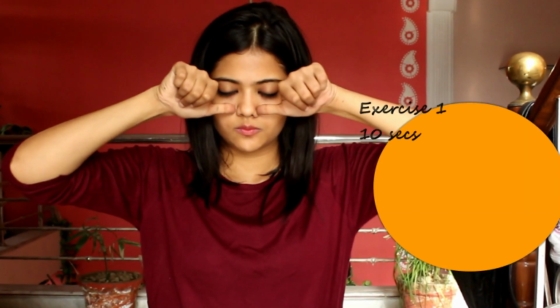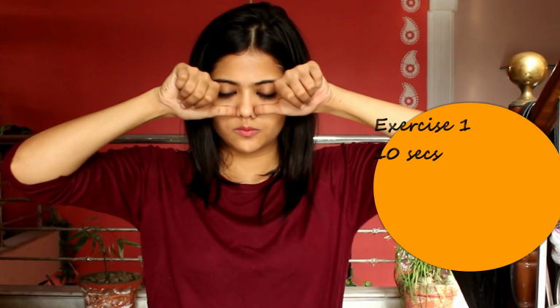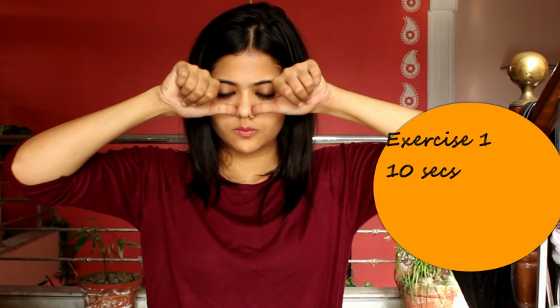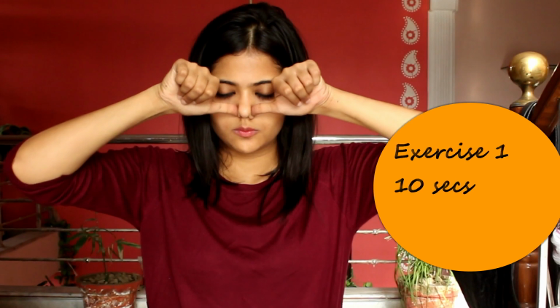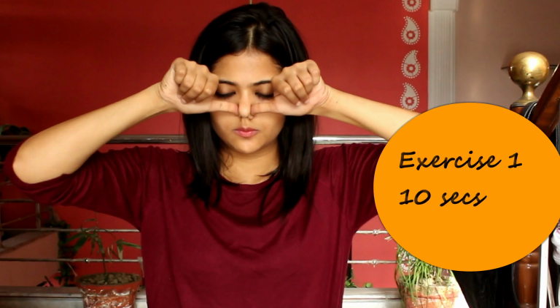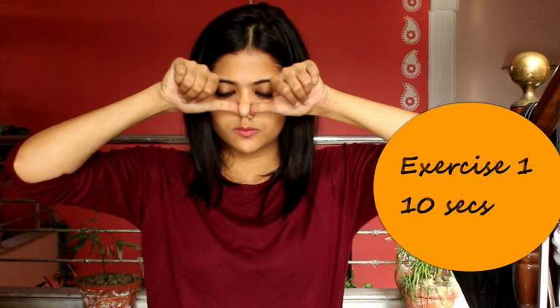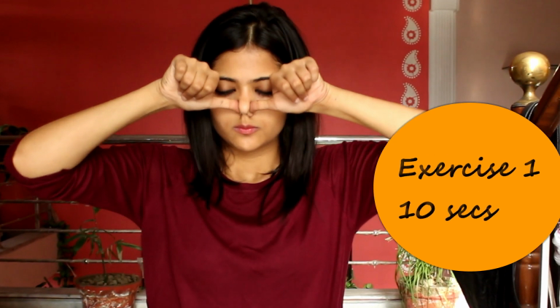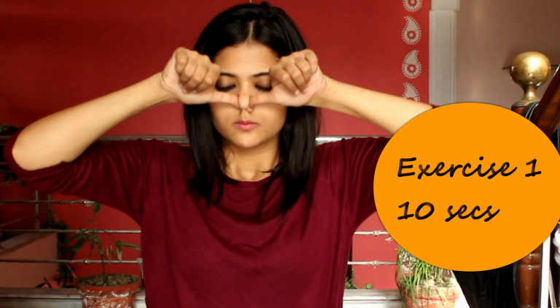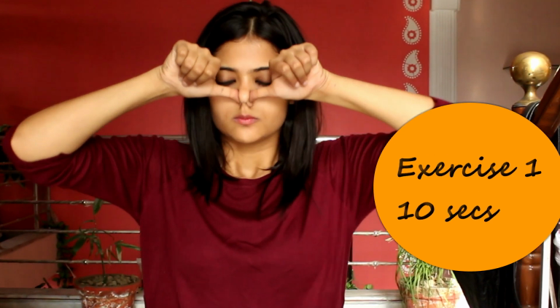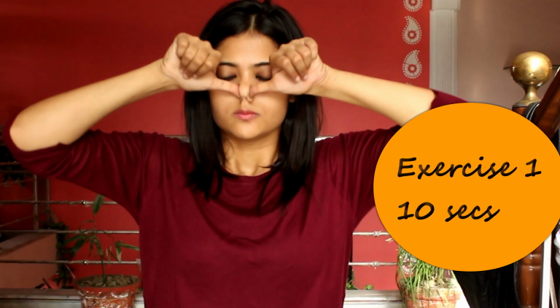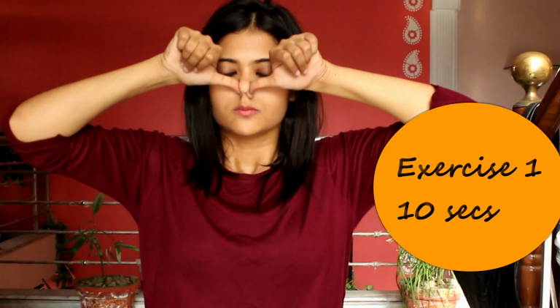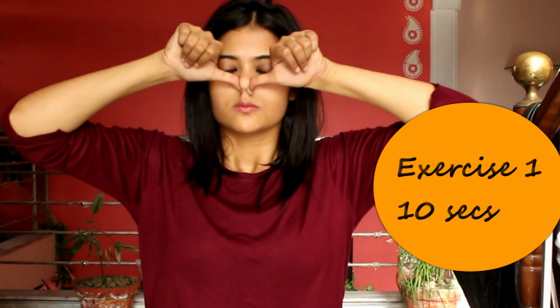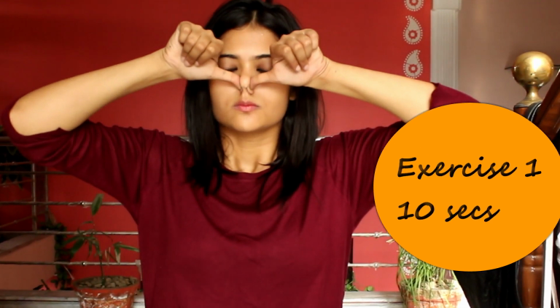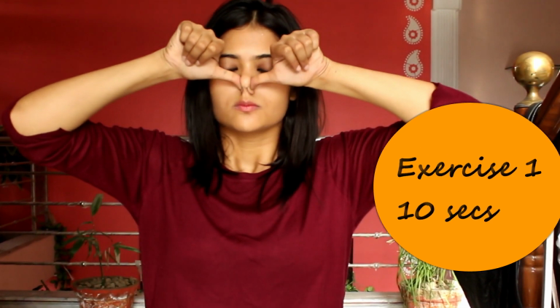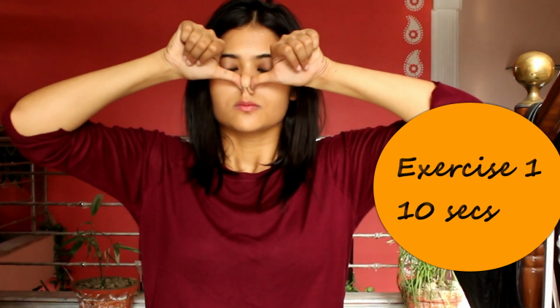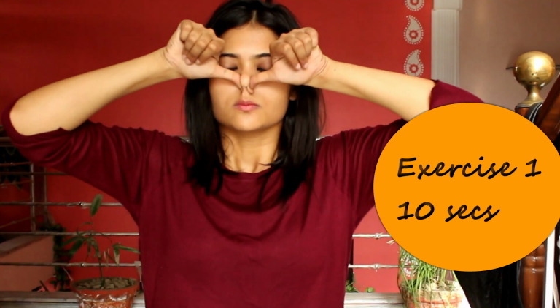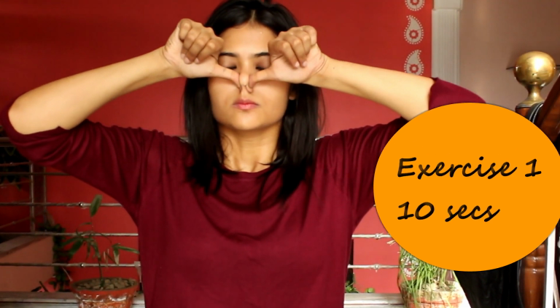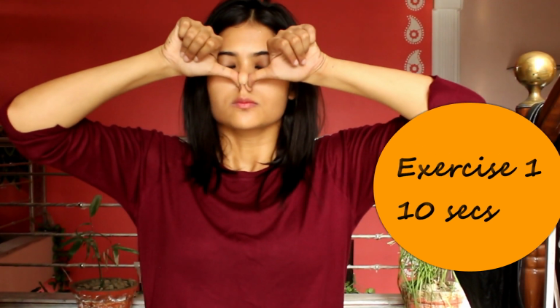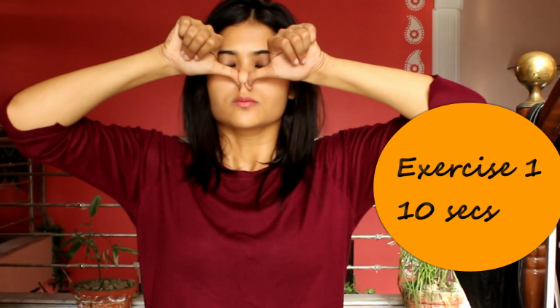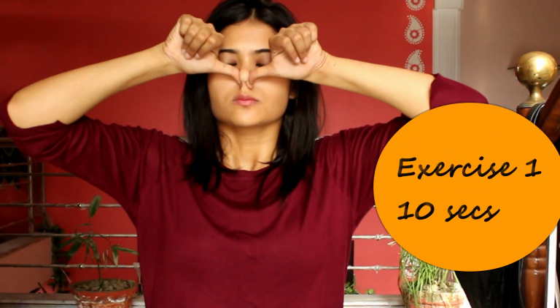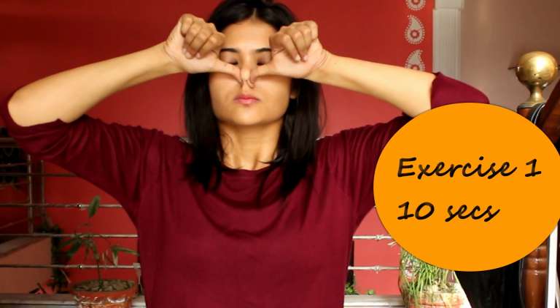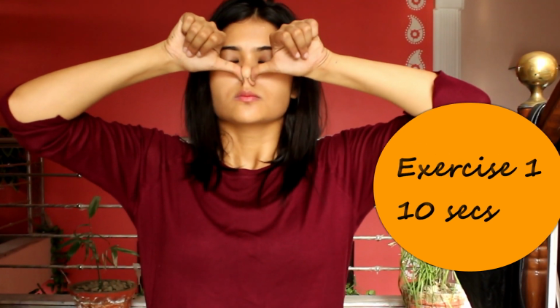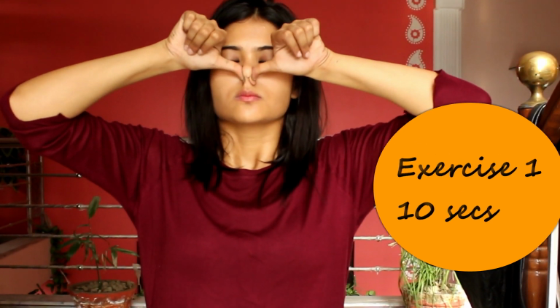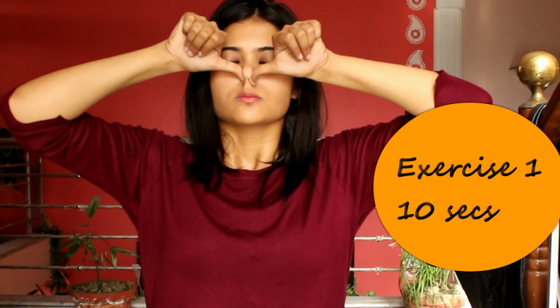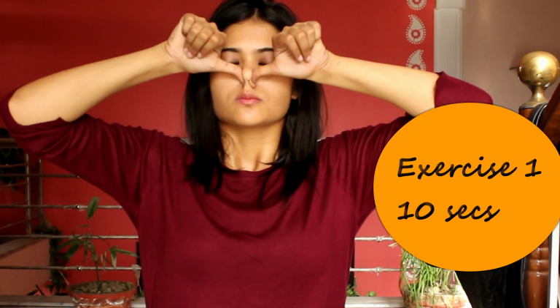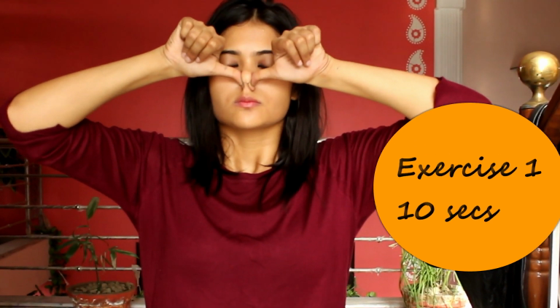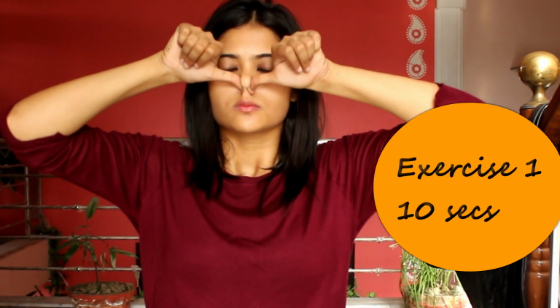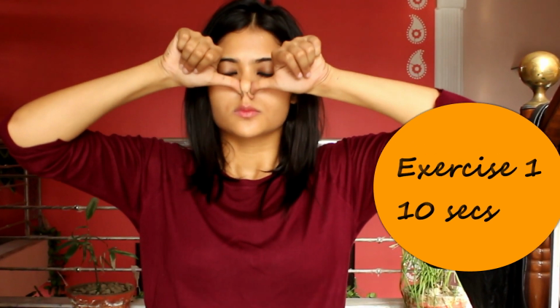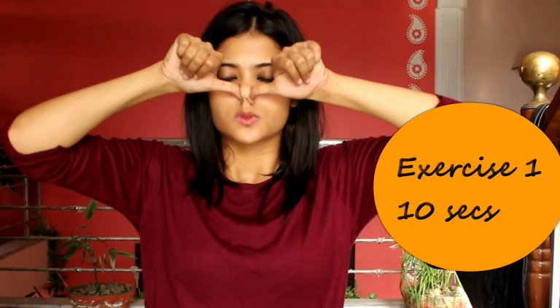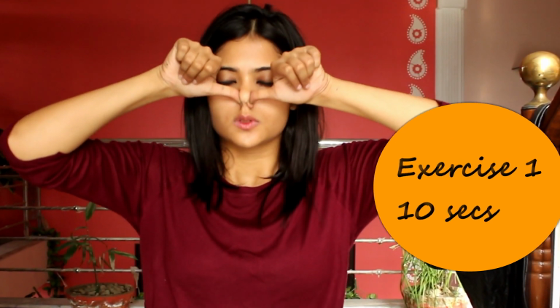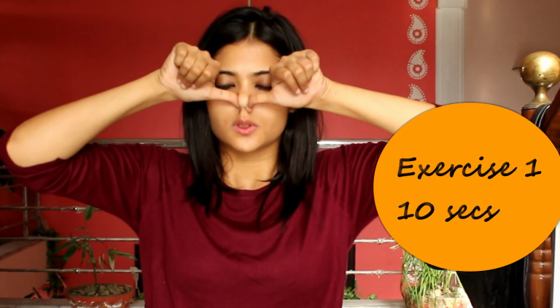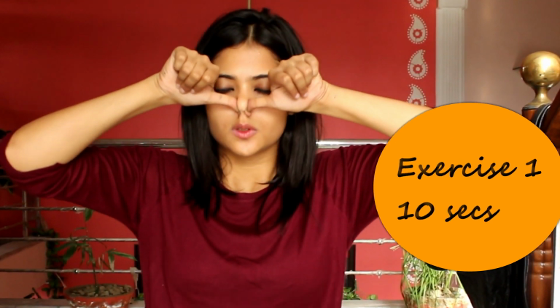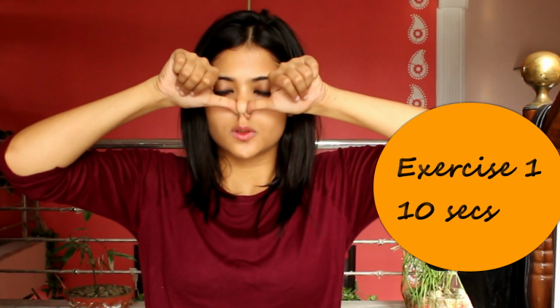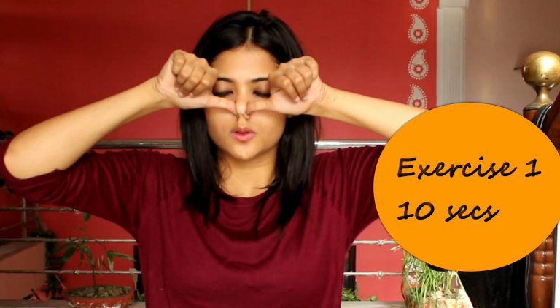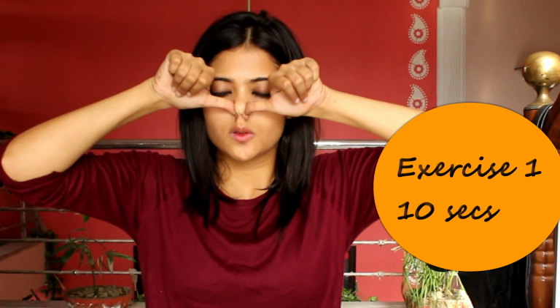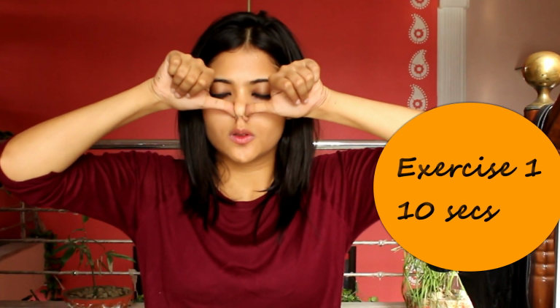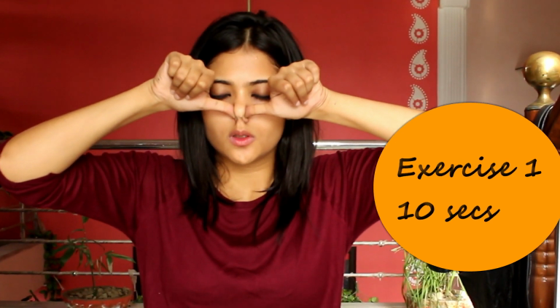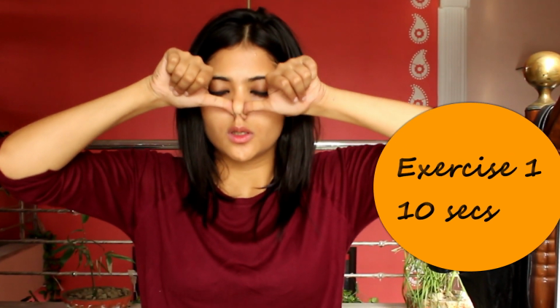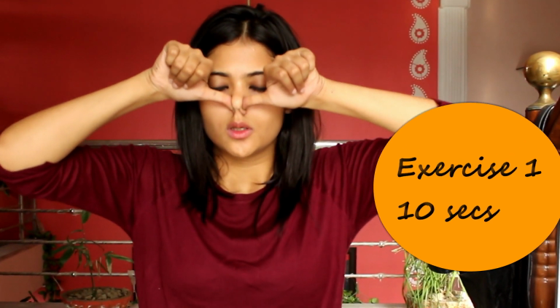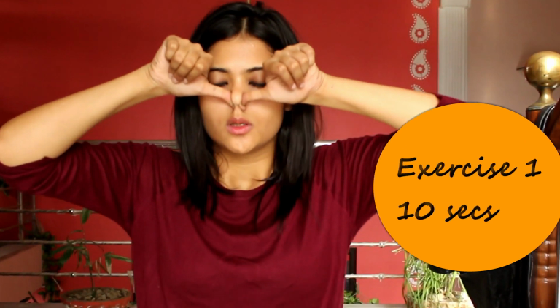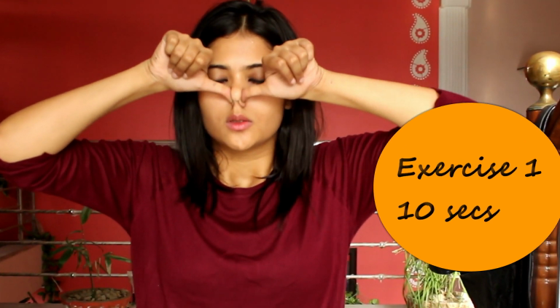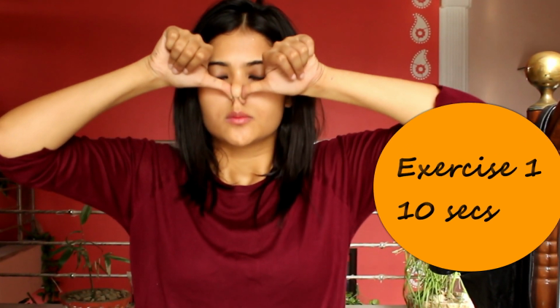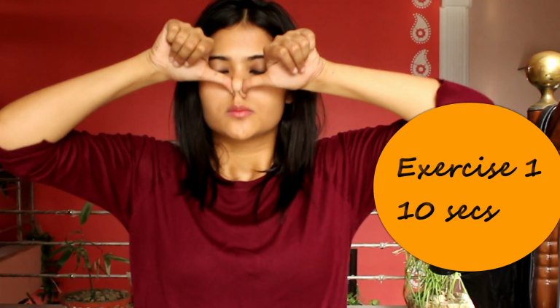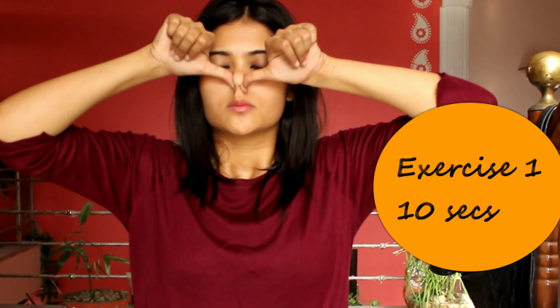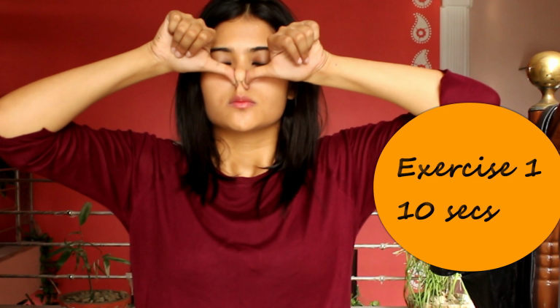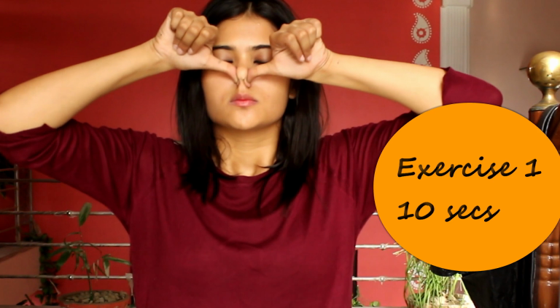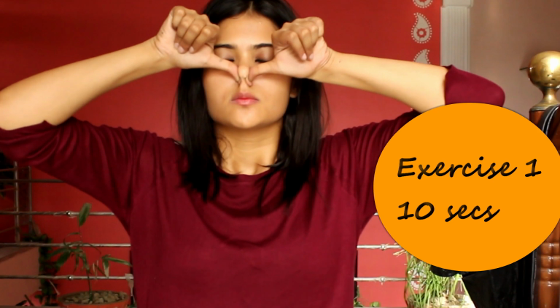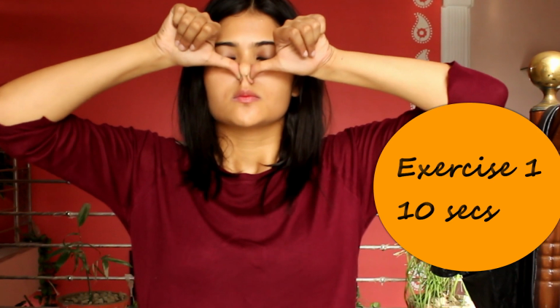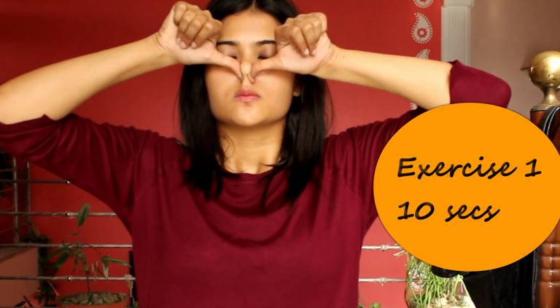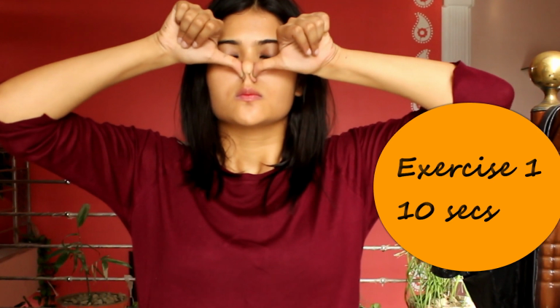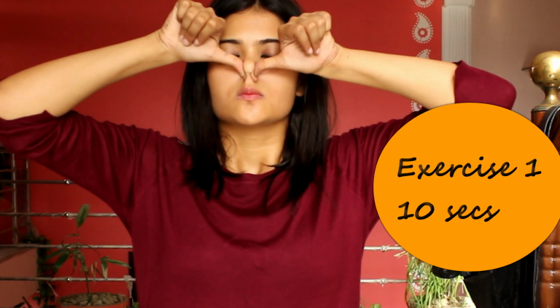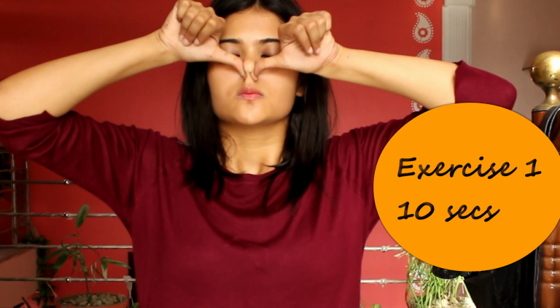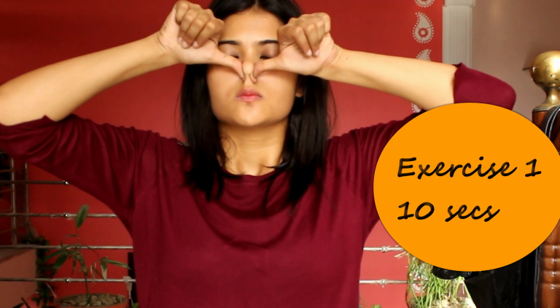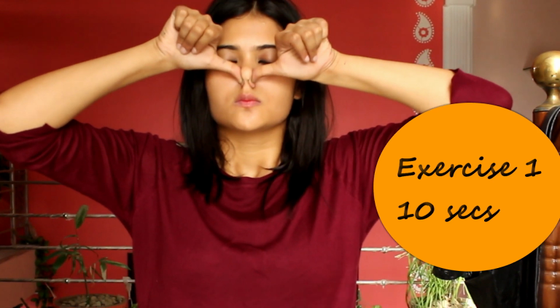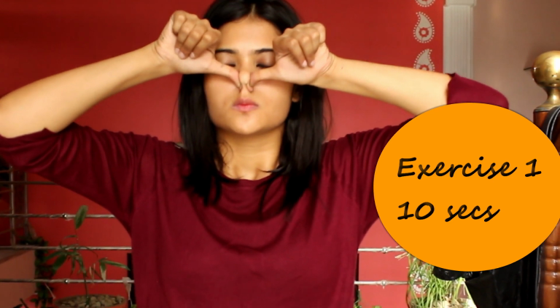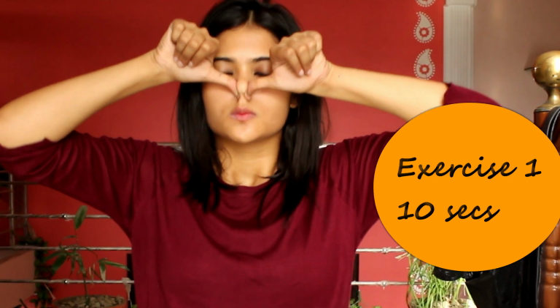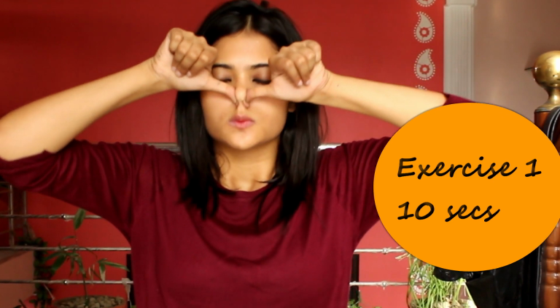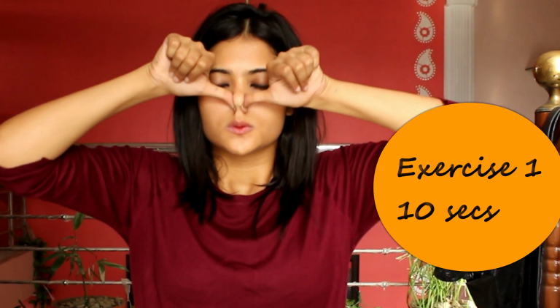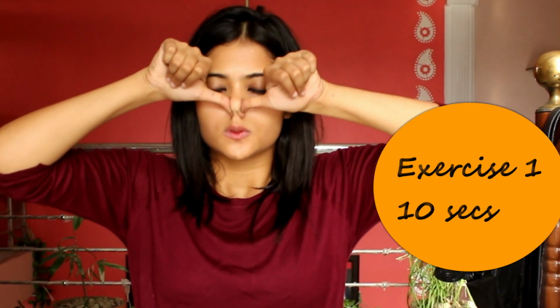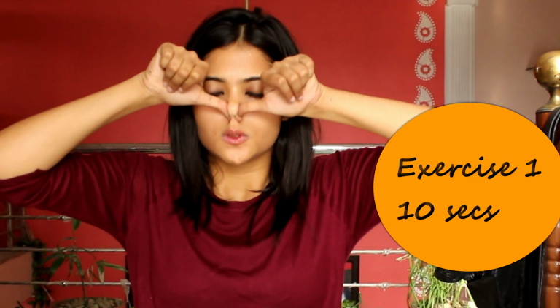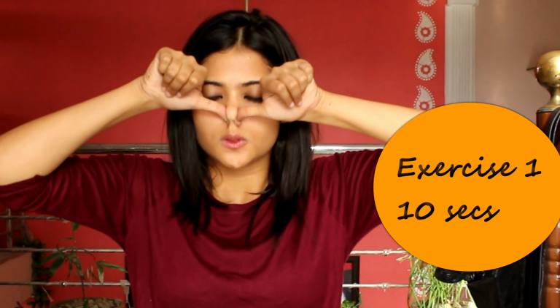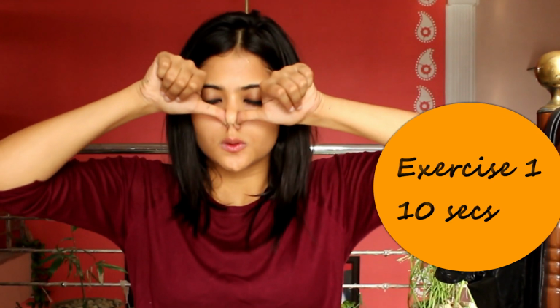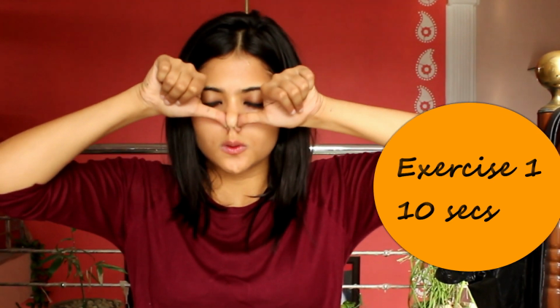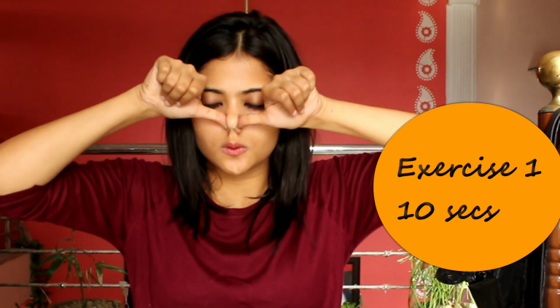Breathe with your mouth as your nostrils are choked with your thumb. Make sure that you do it for 10 seconds a day. It will help to improve the blood circulation.